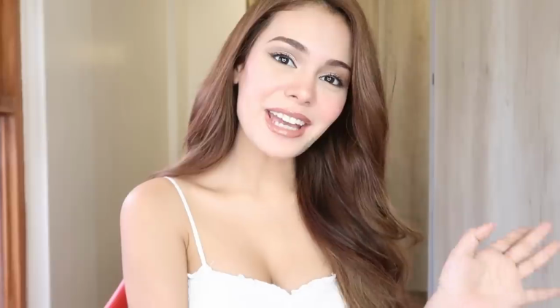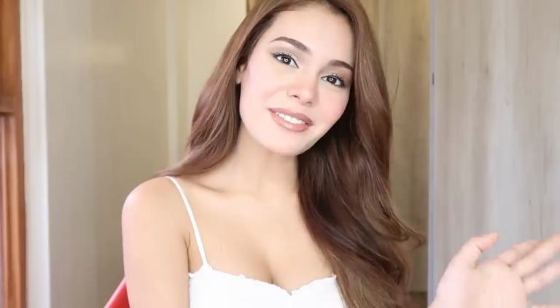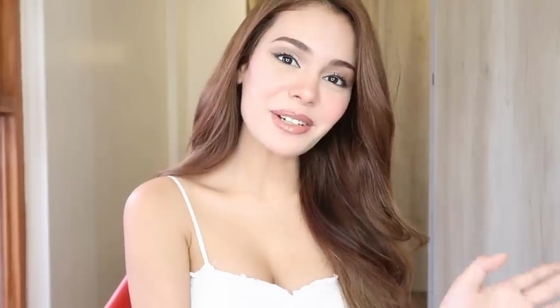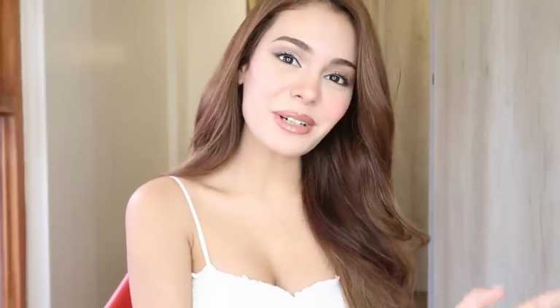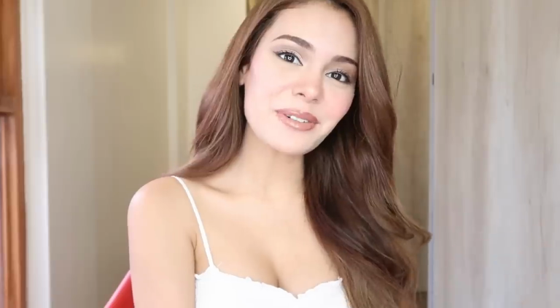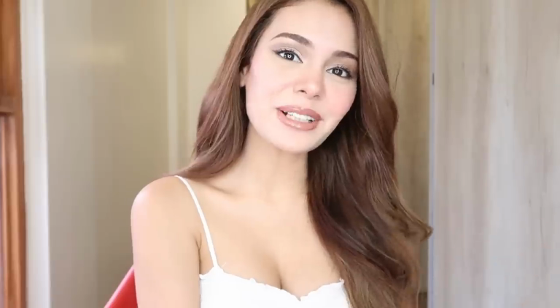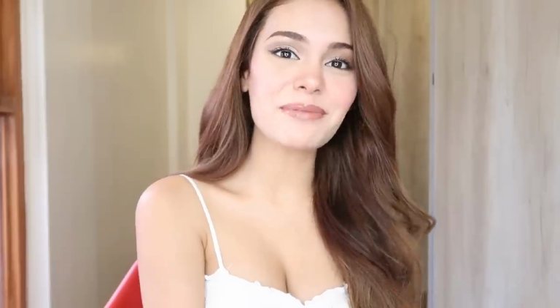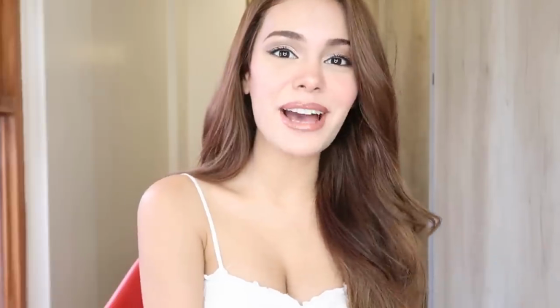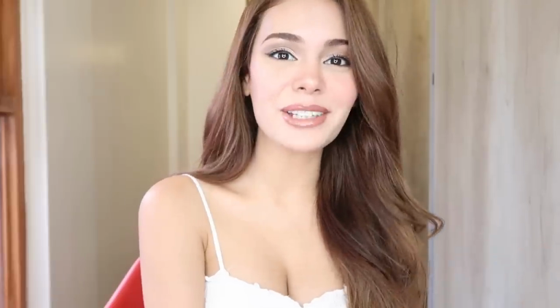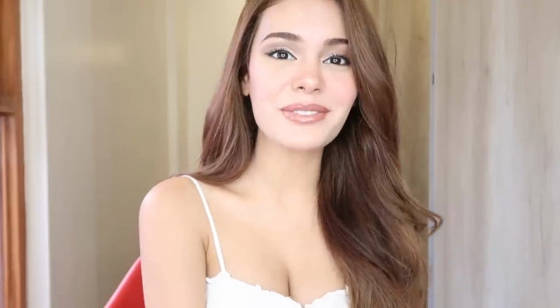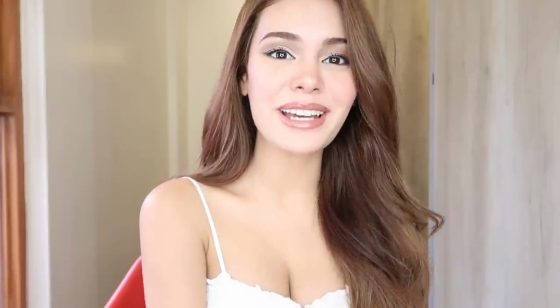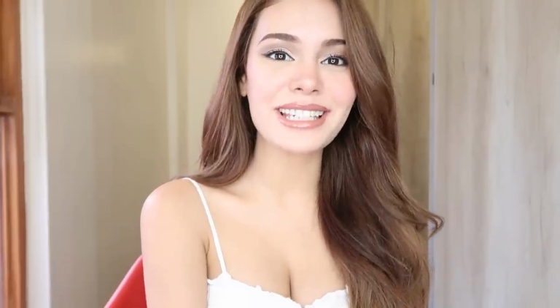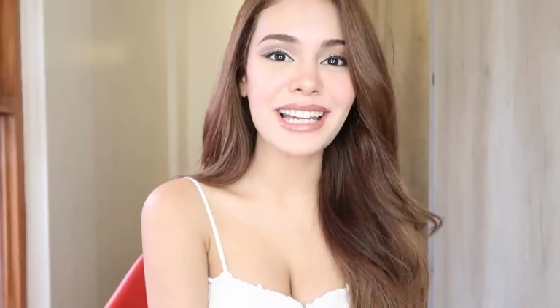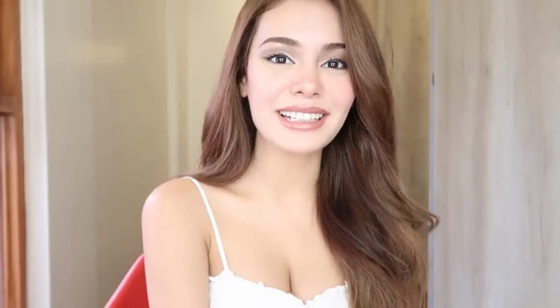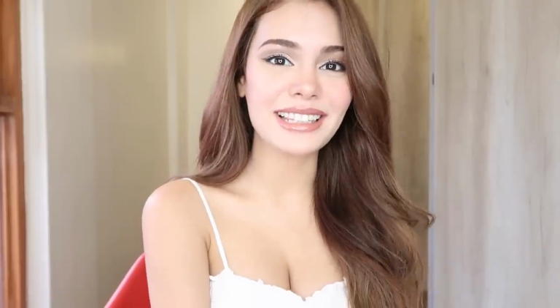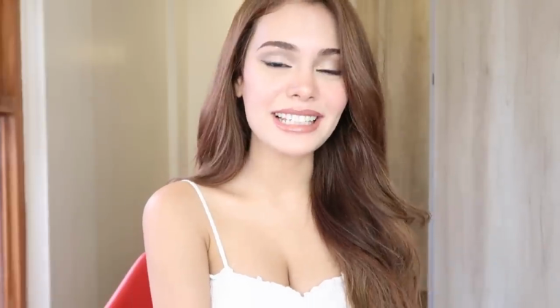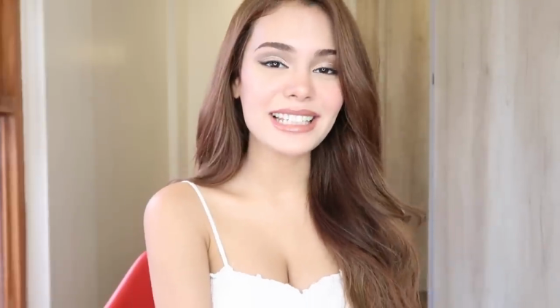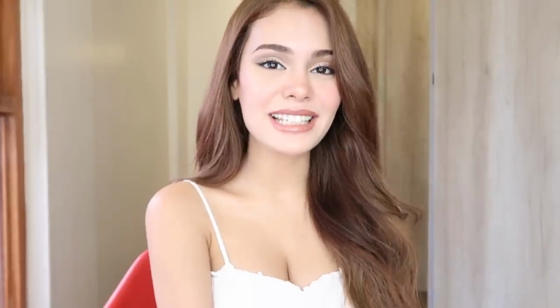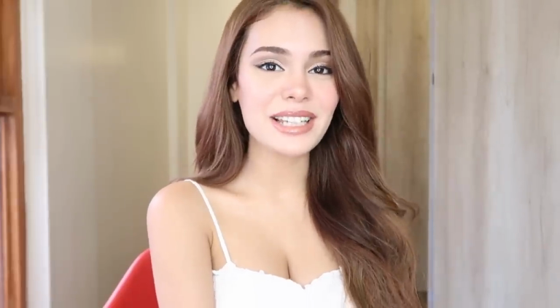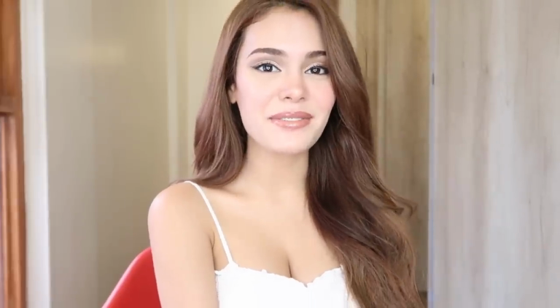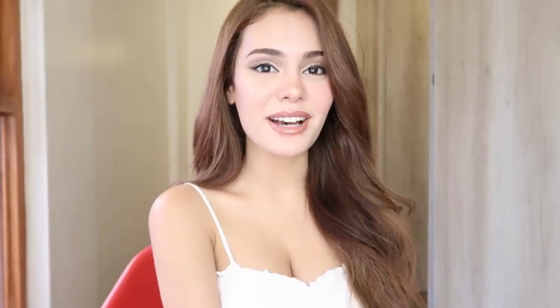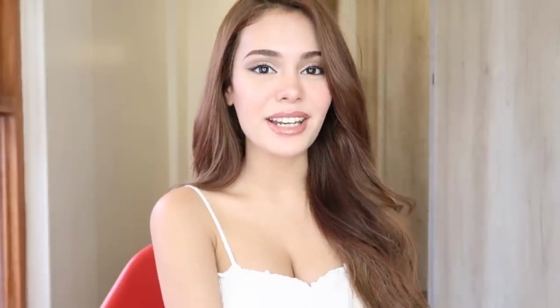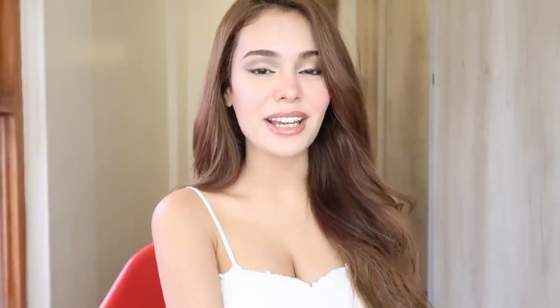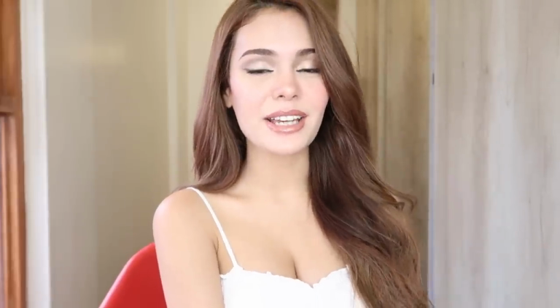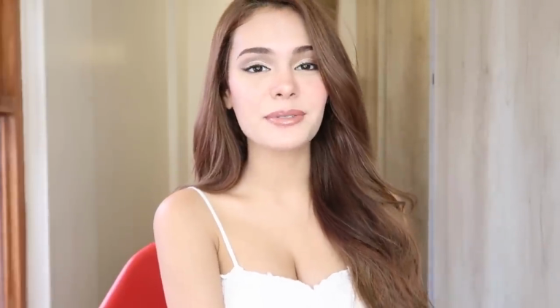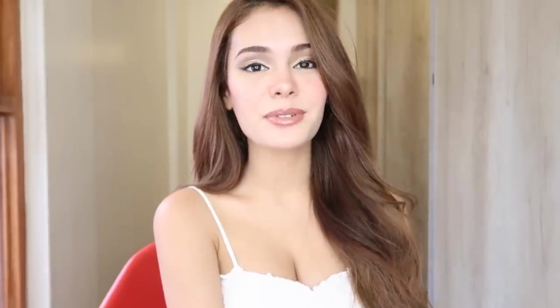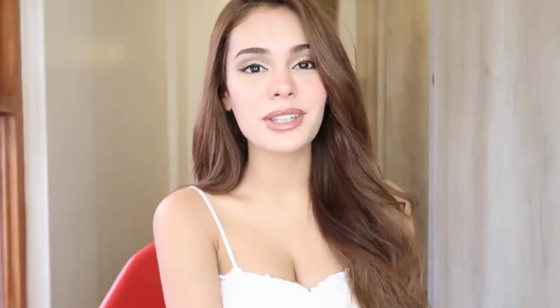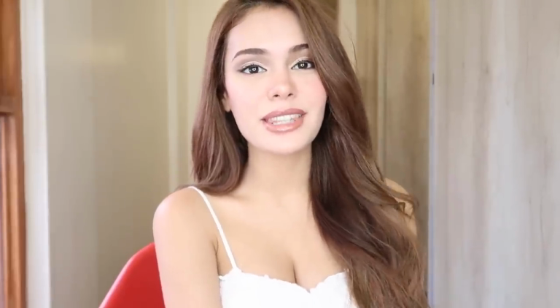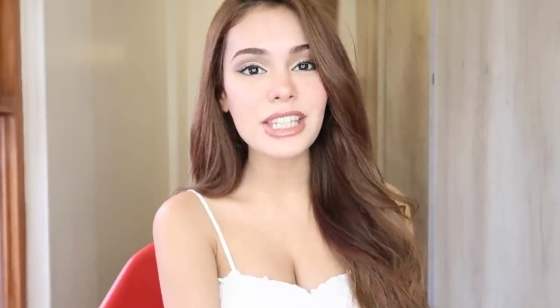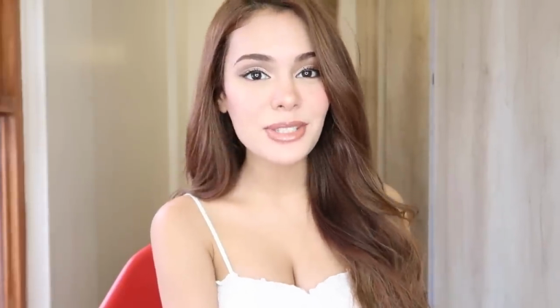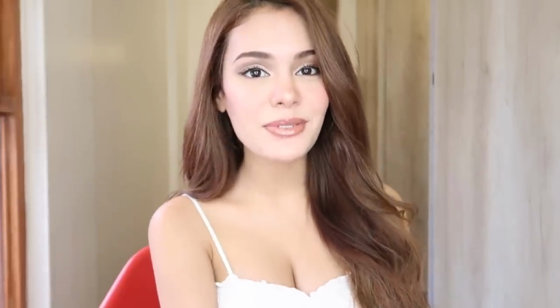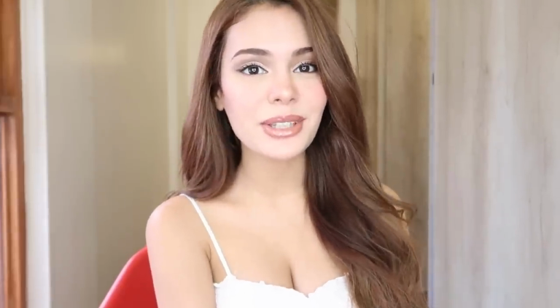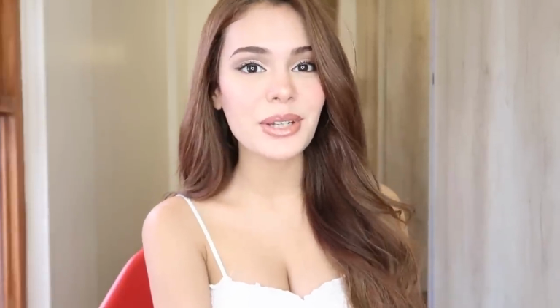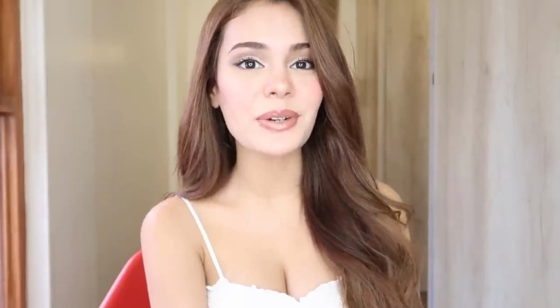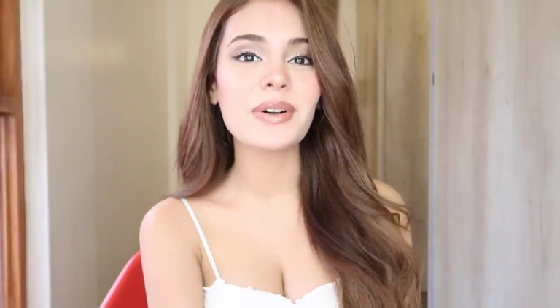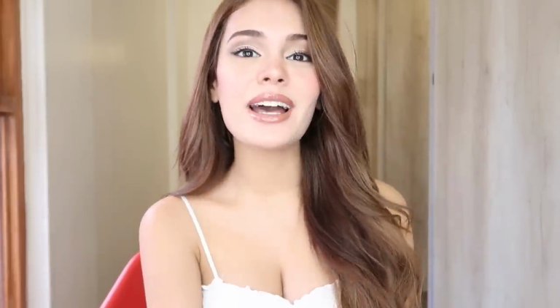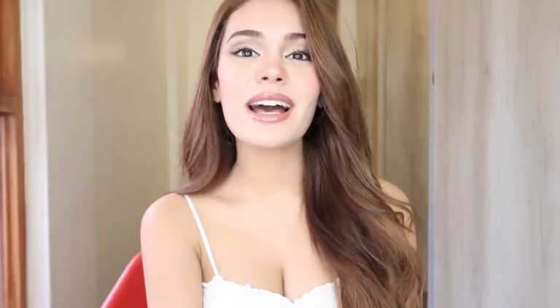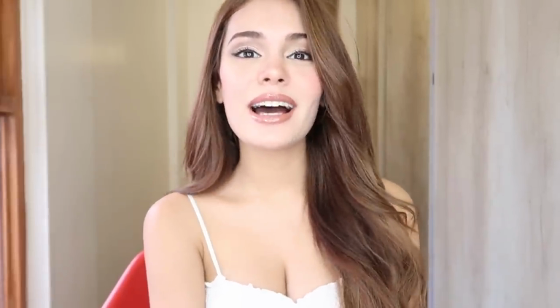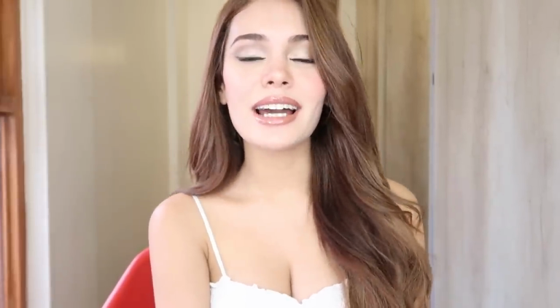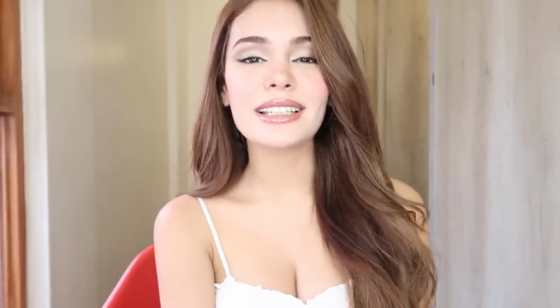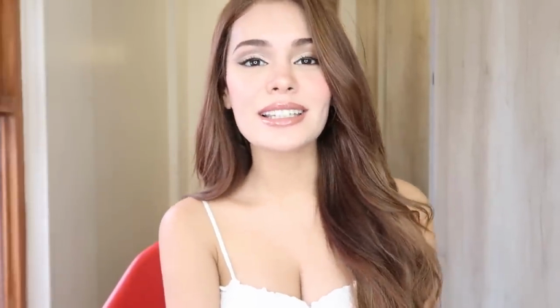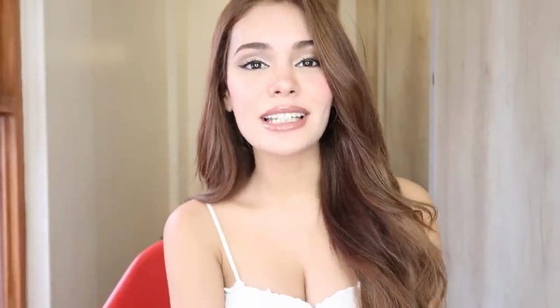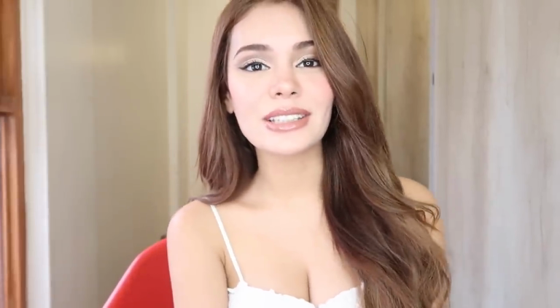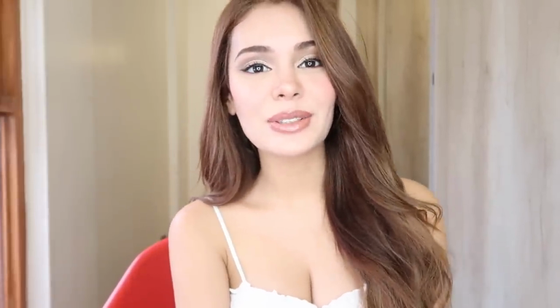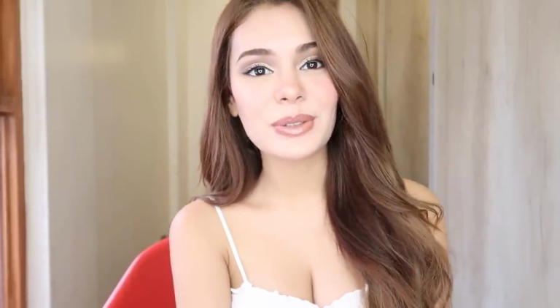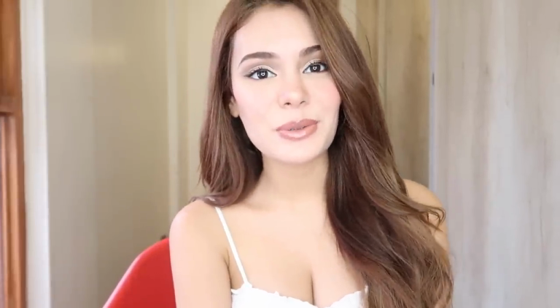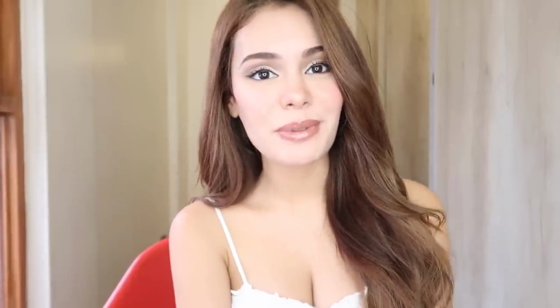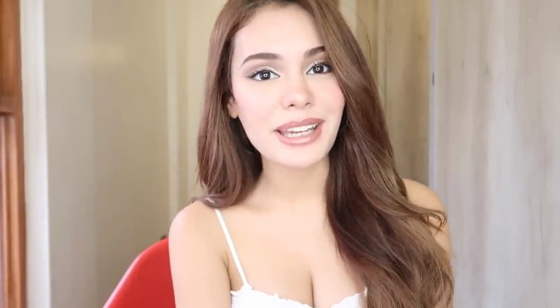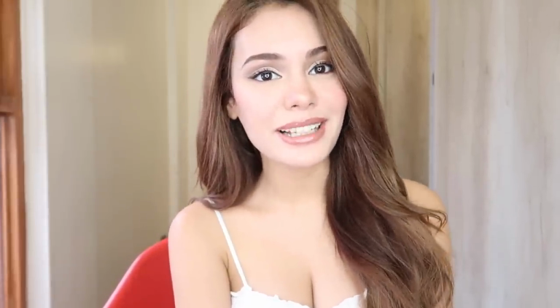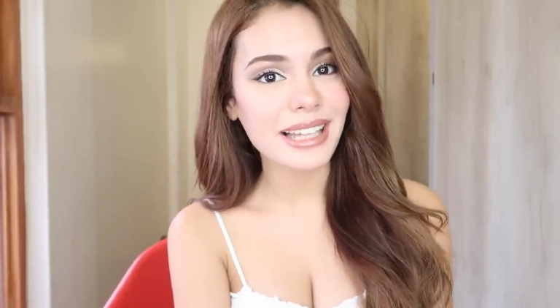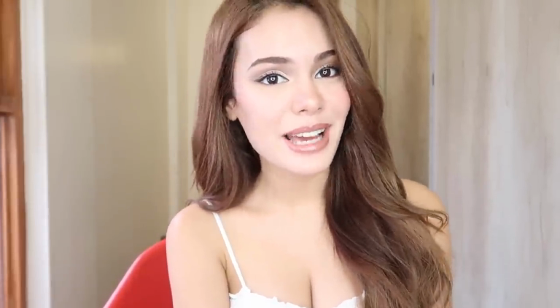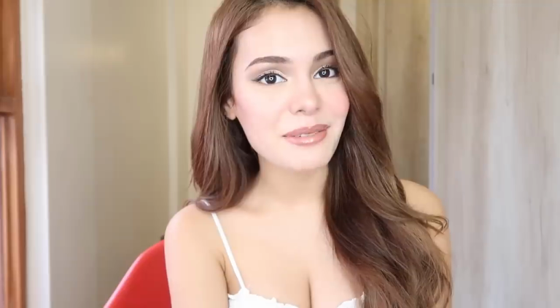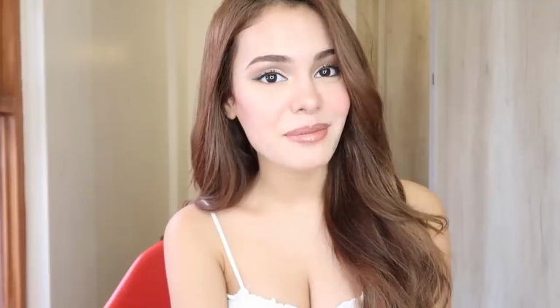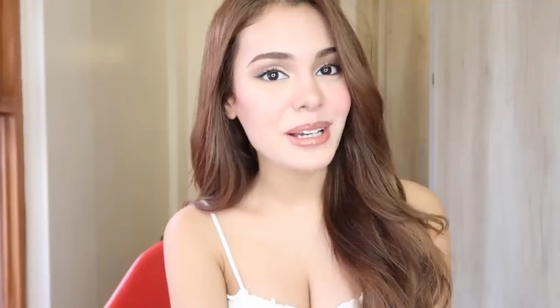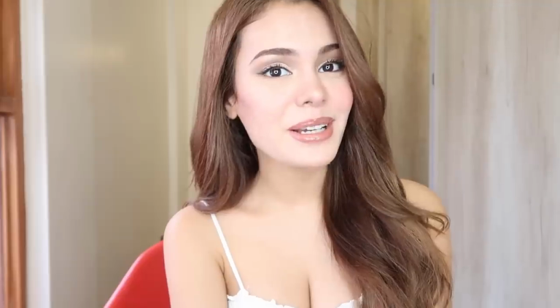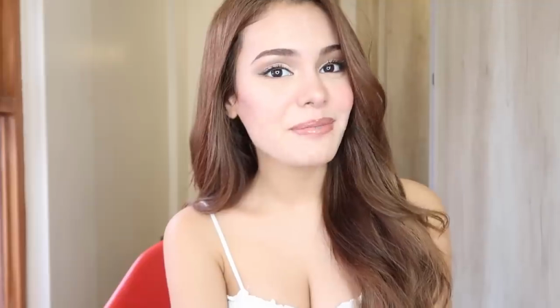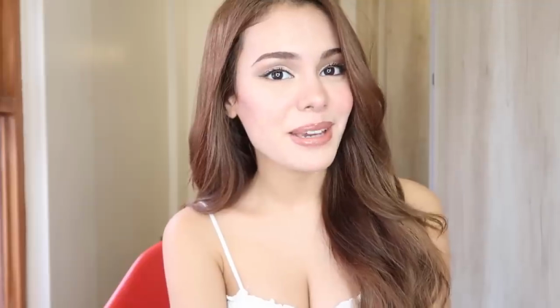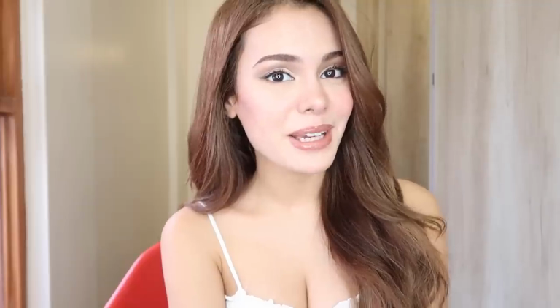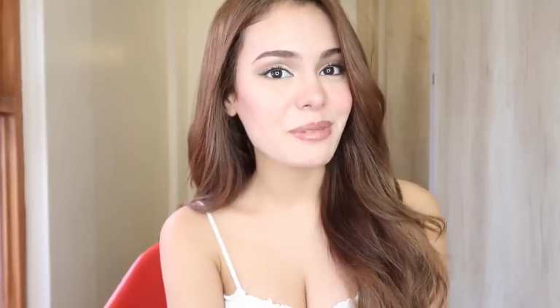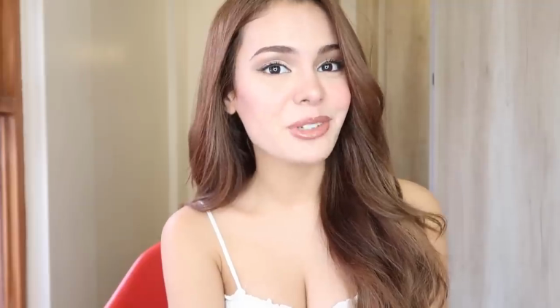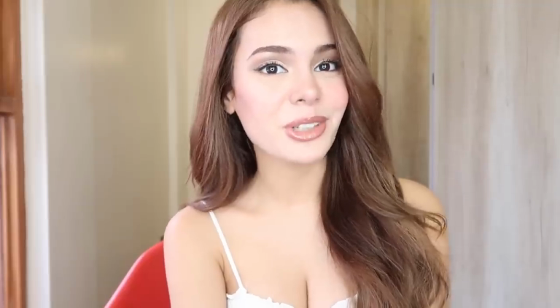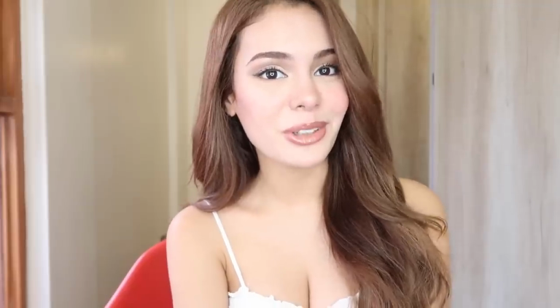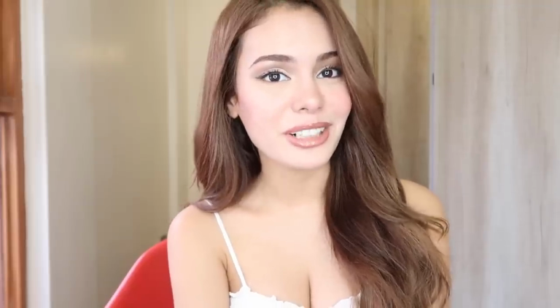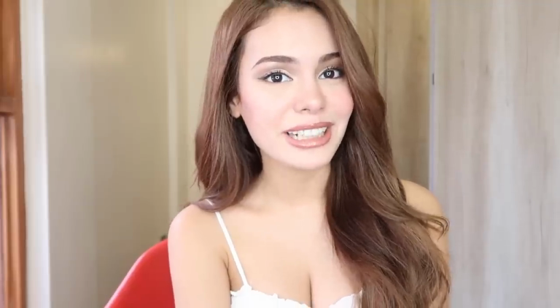Hi everyone! Welcome back to my channel. This is Ivana. And for this video, I decided to do my glam makeup tutorial.